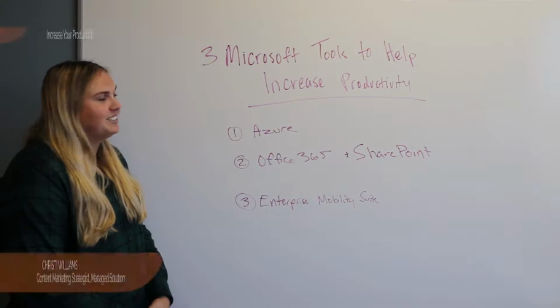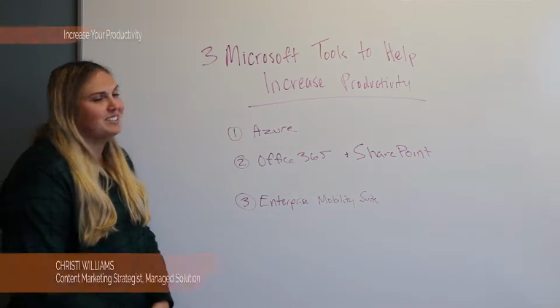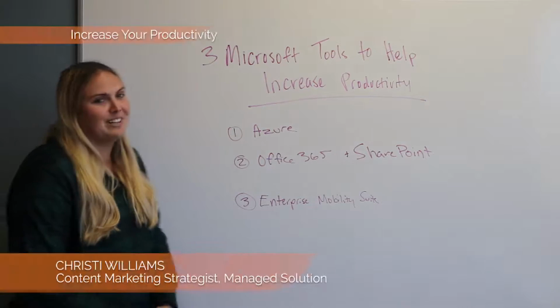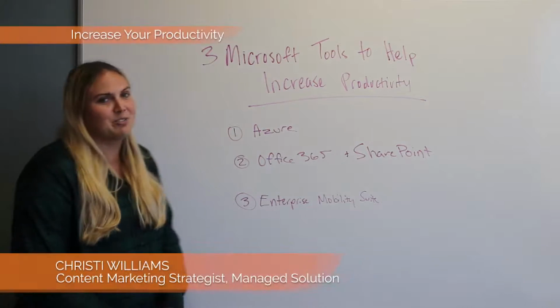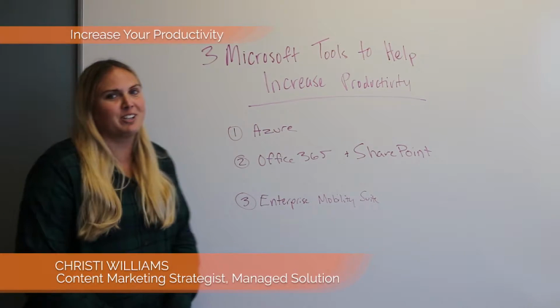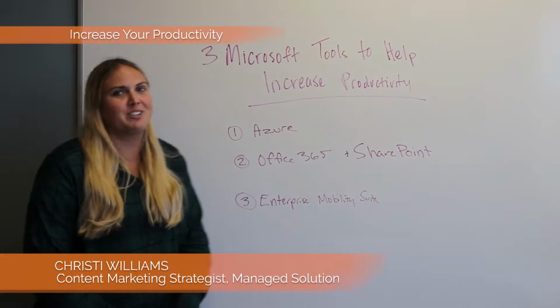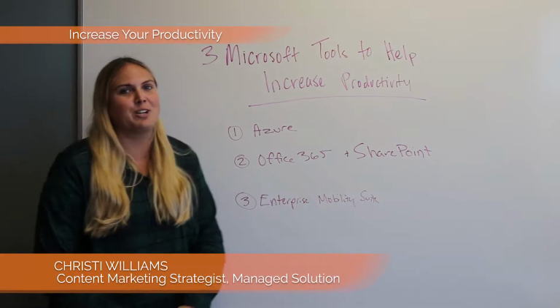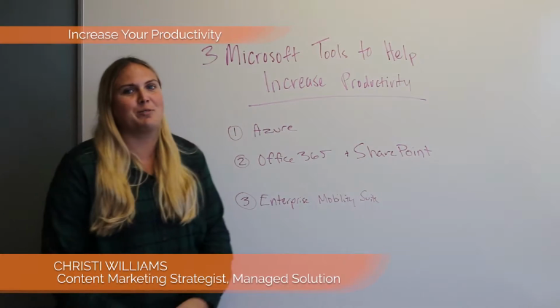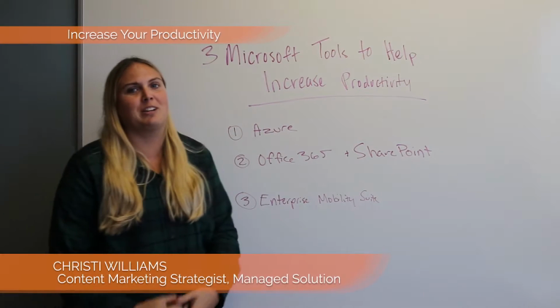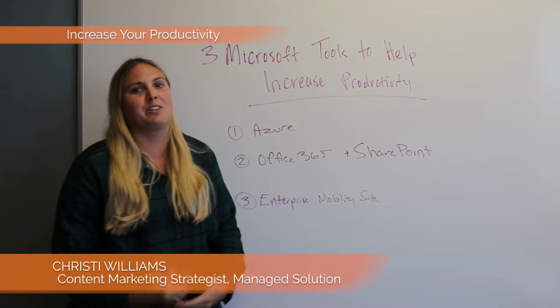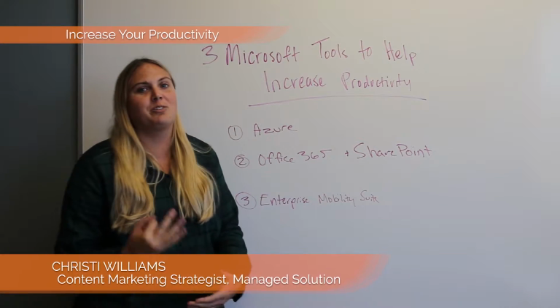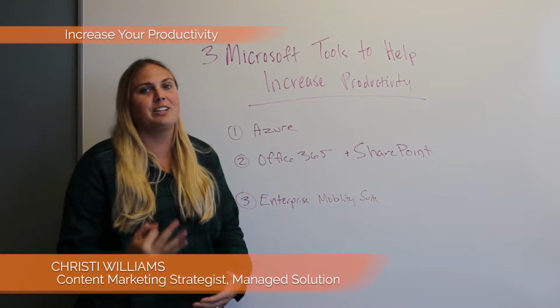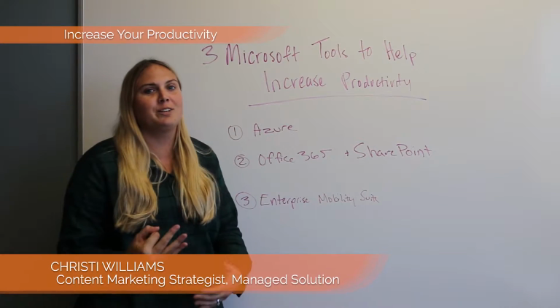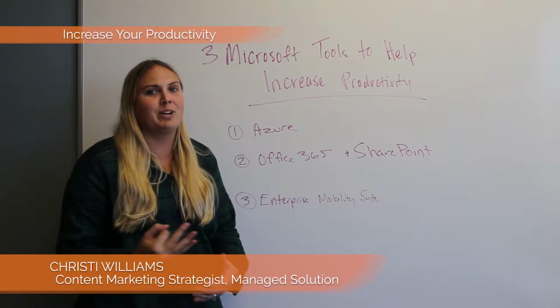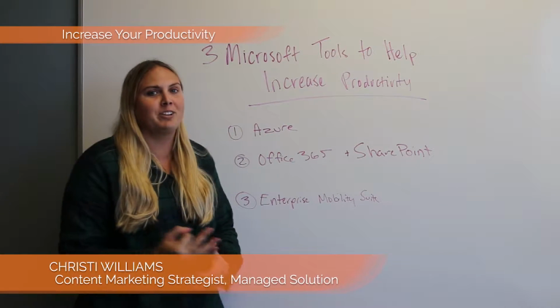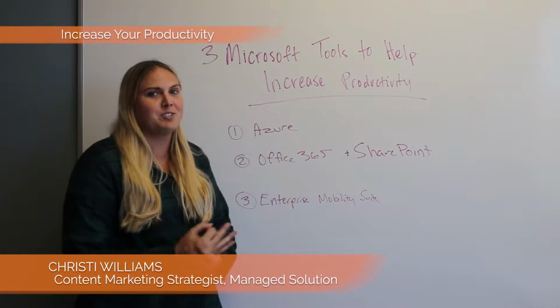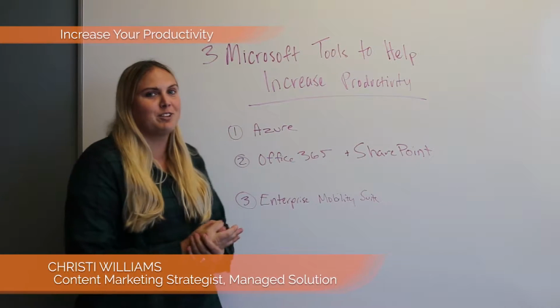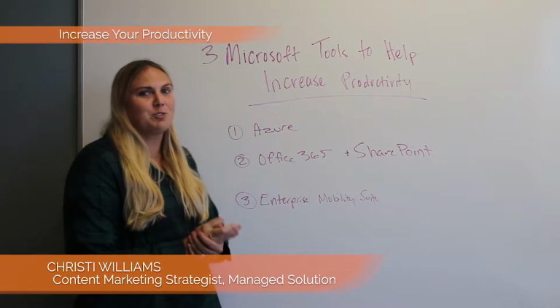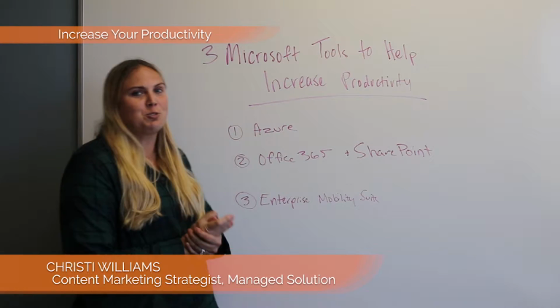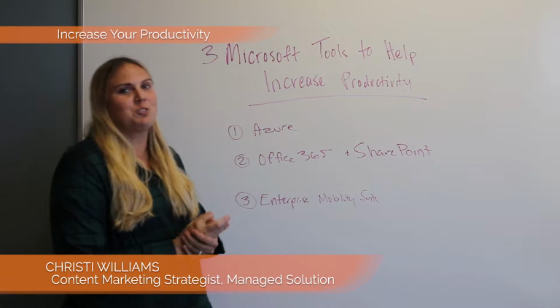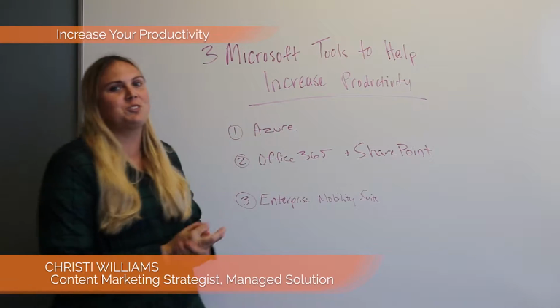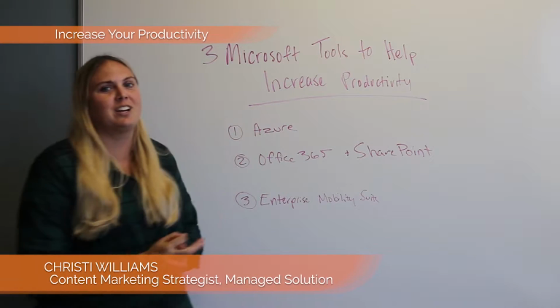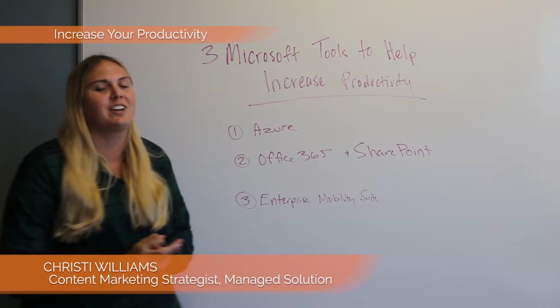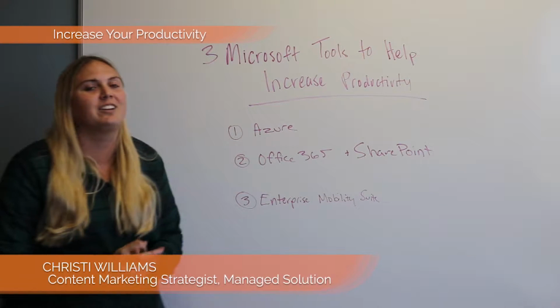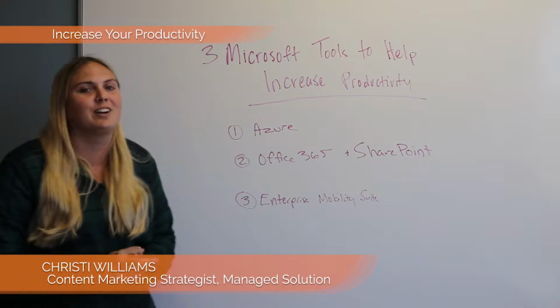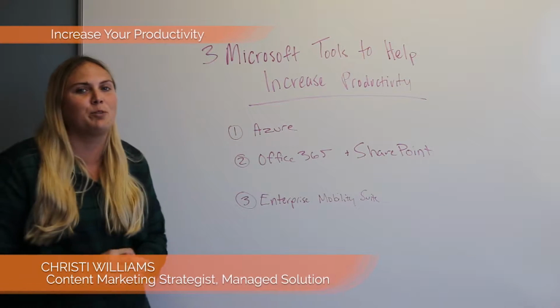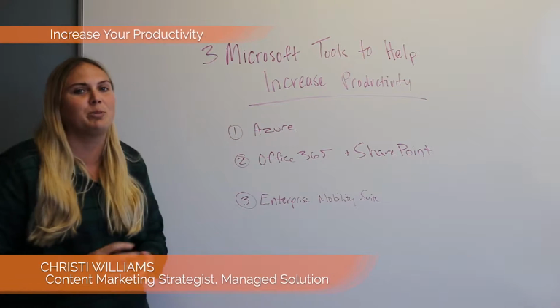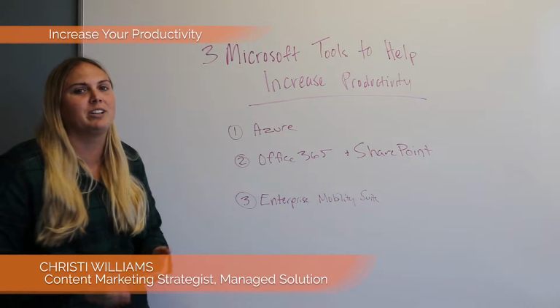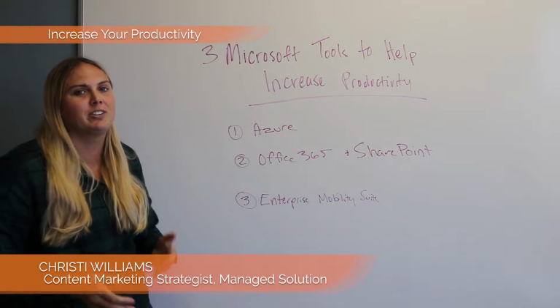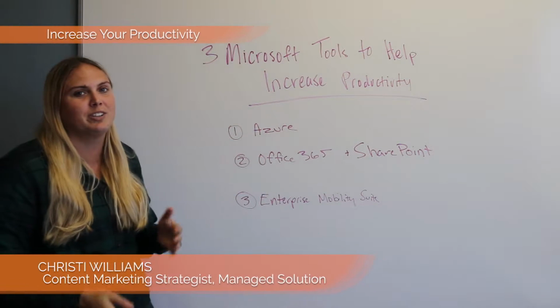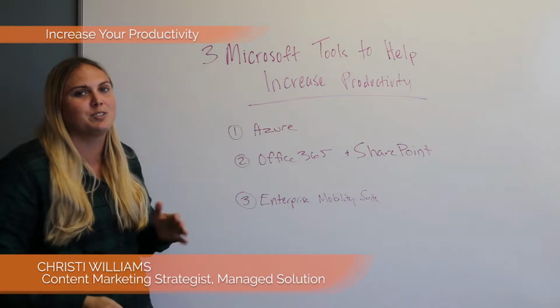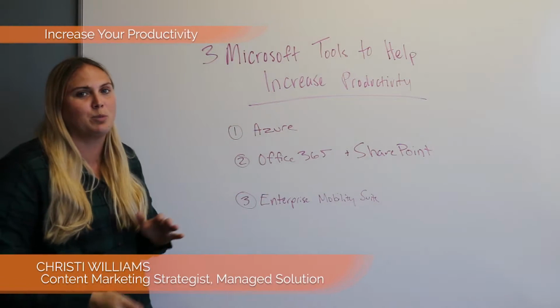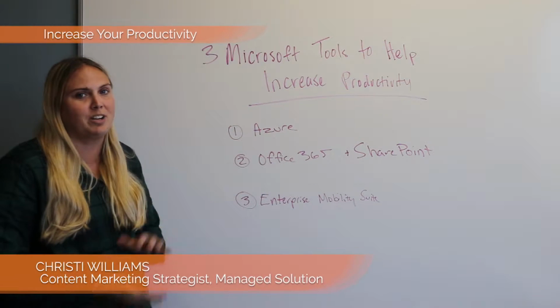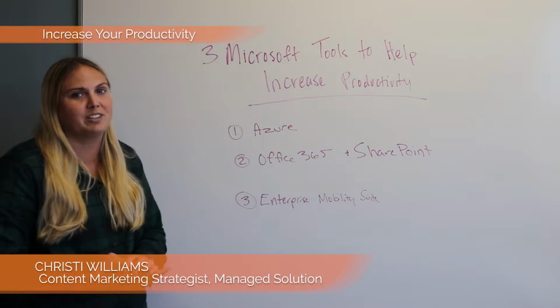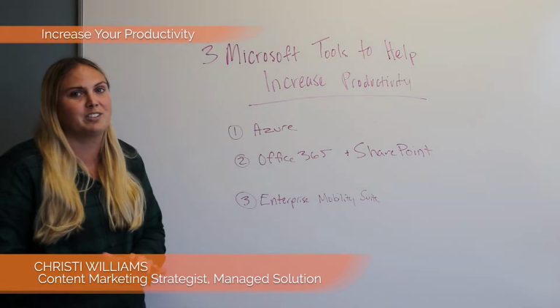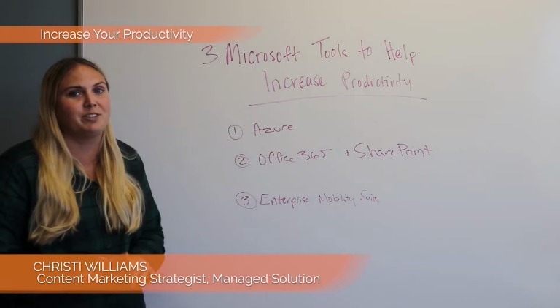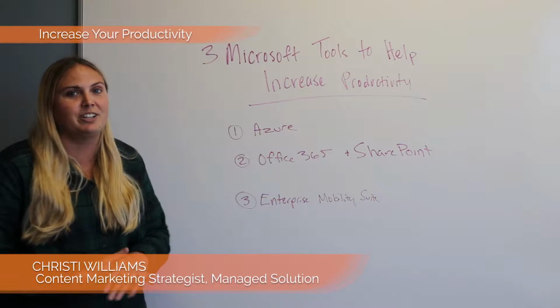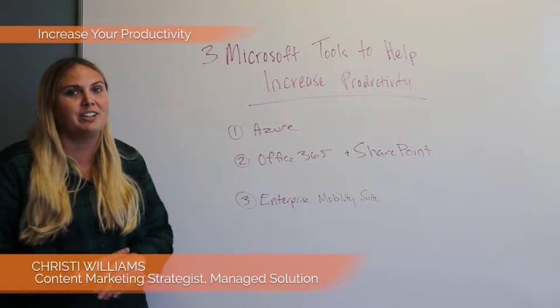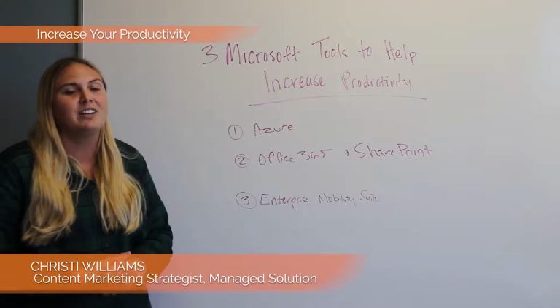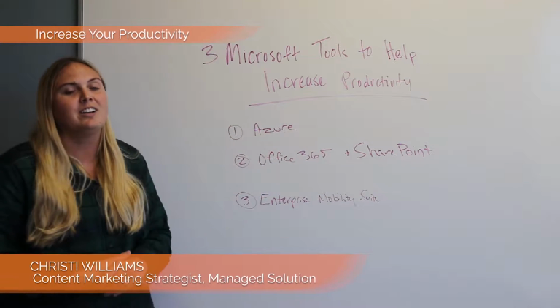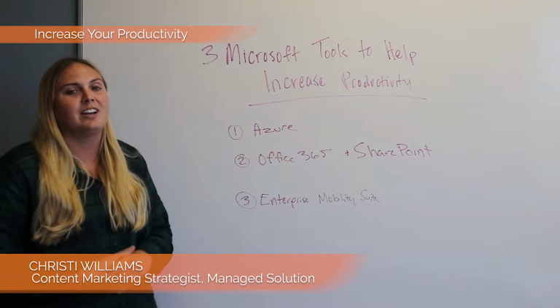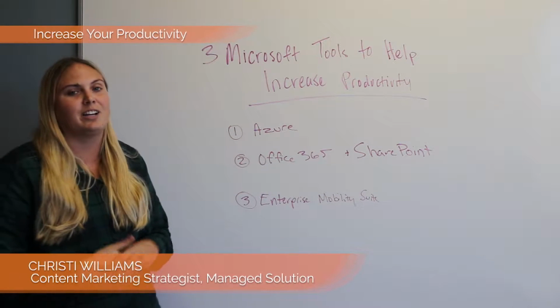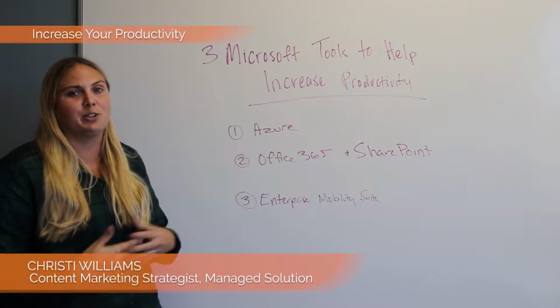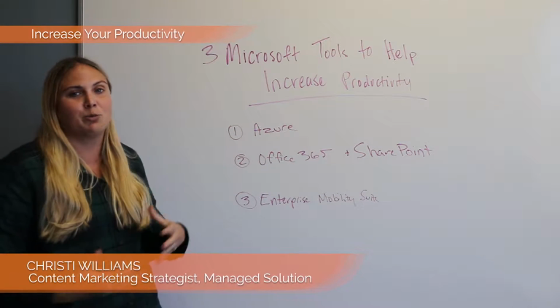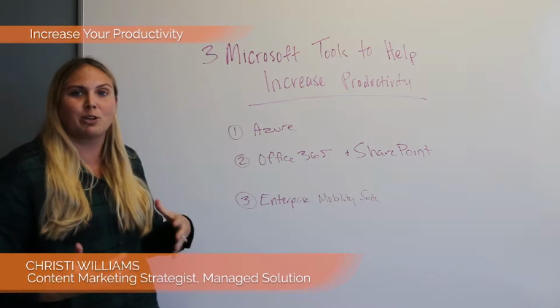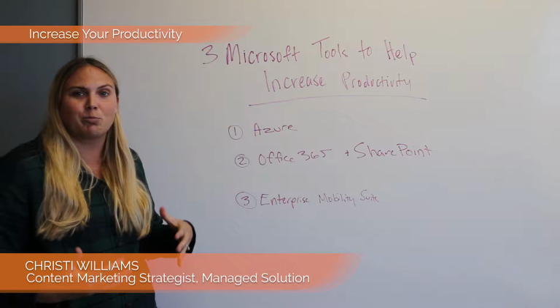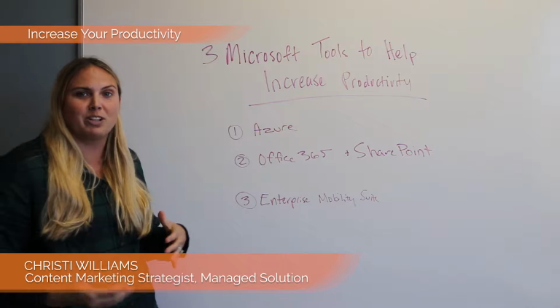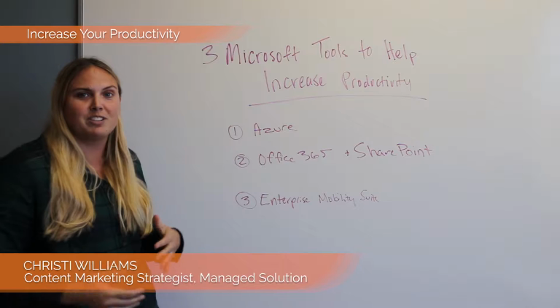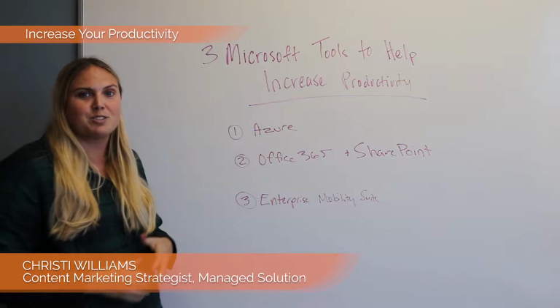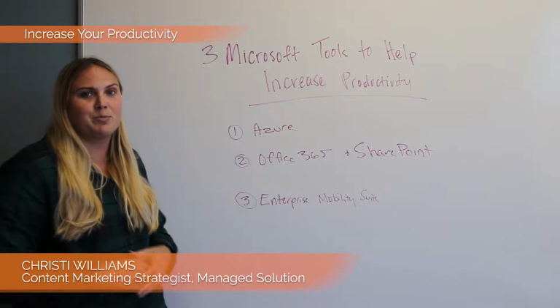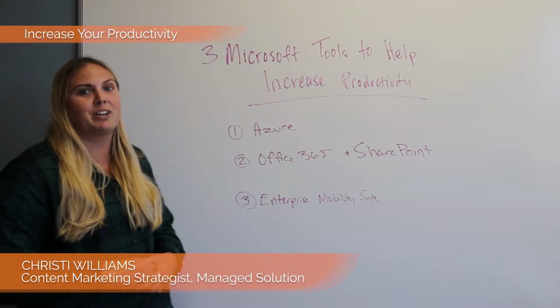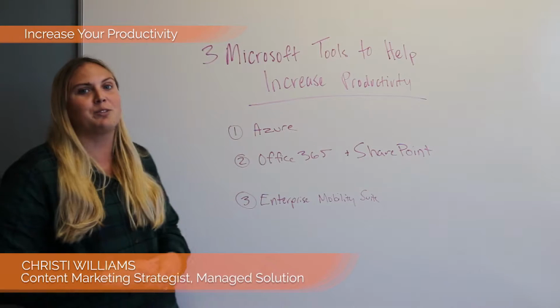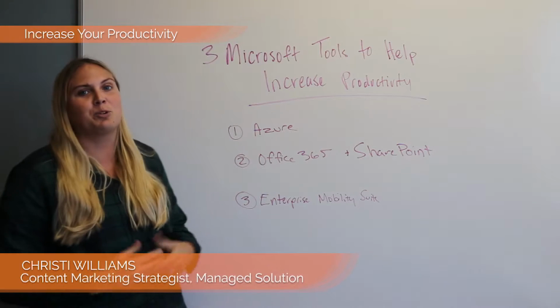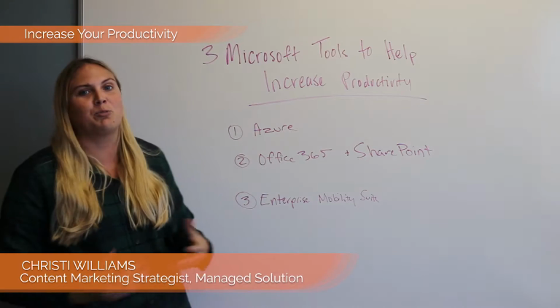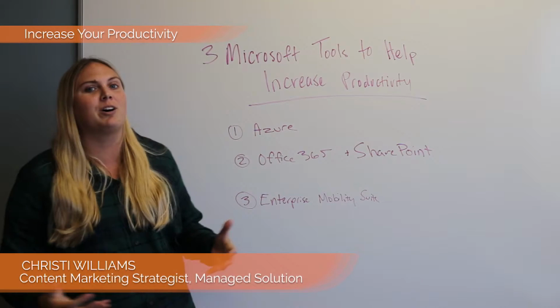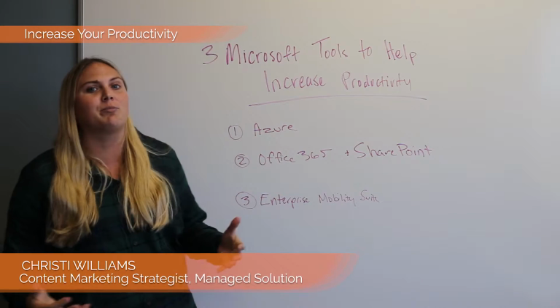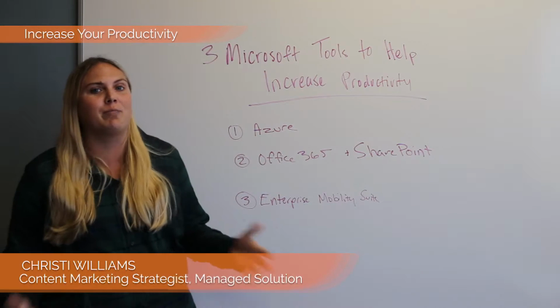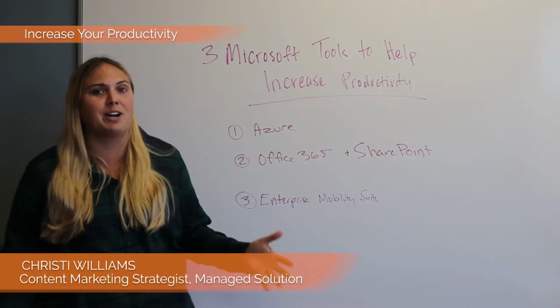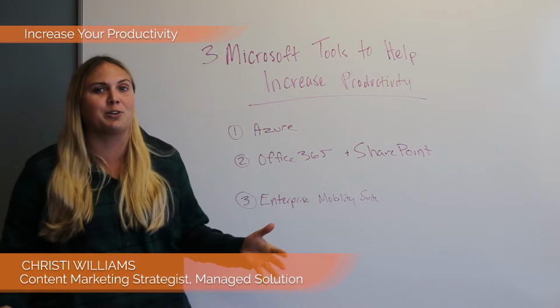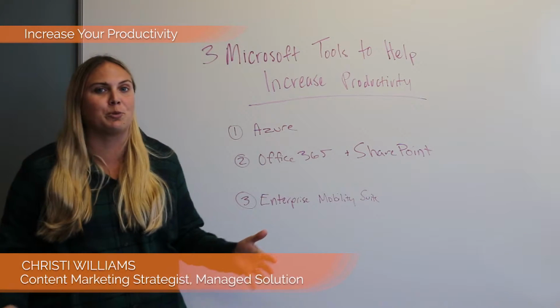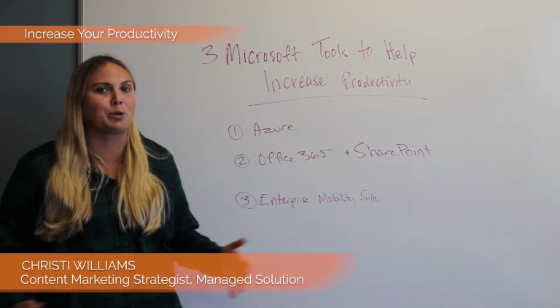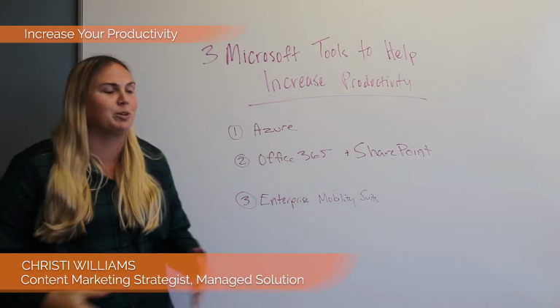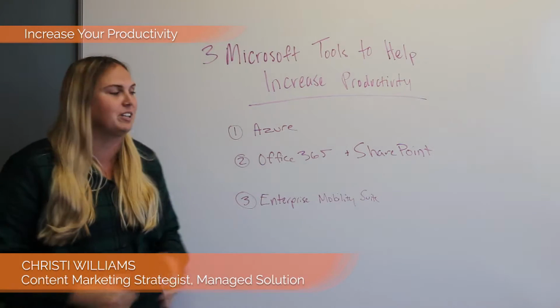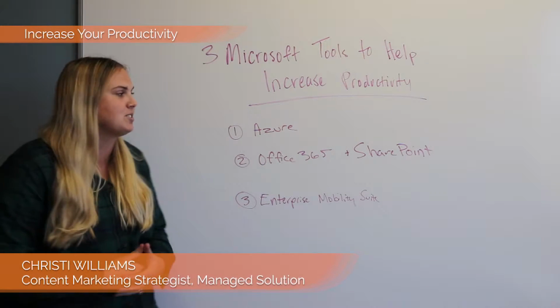Today we're going to talk about three Microsoft tools that can help increase productivity at your workplace to make it a more modern workplace.